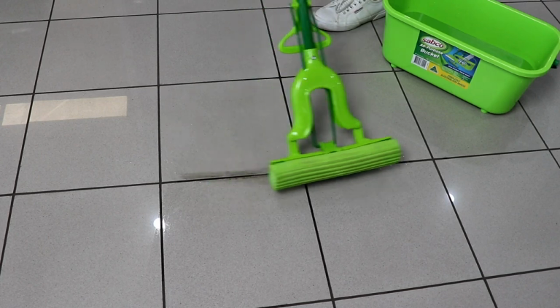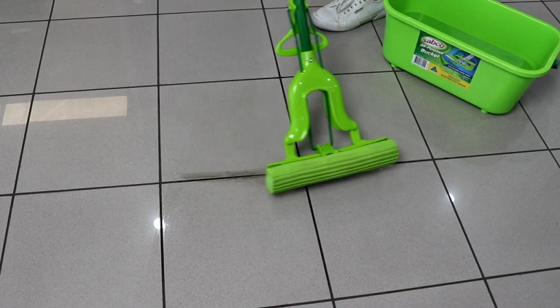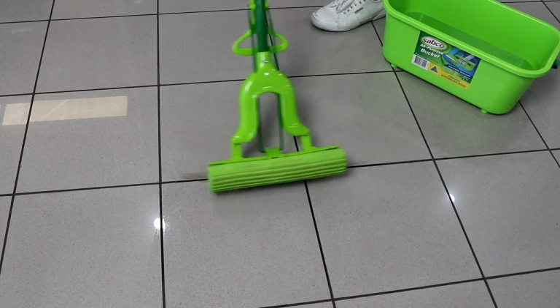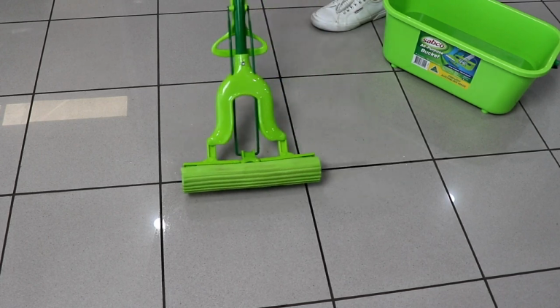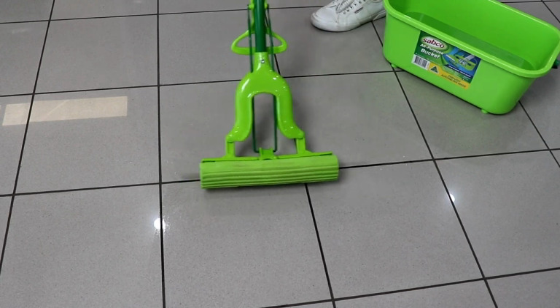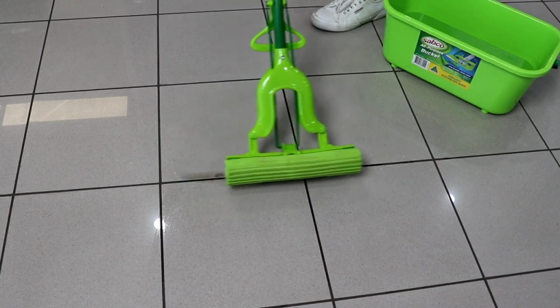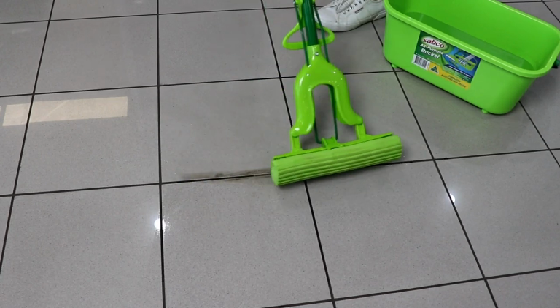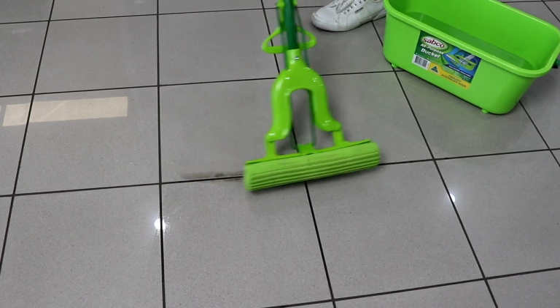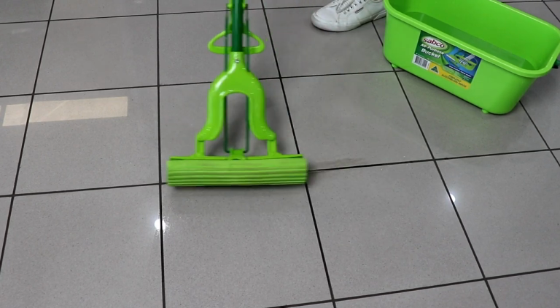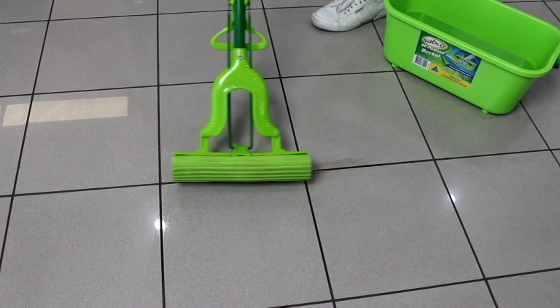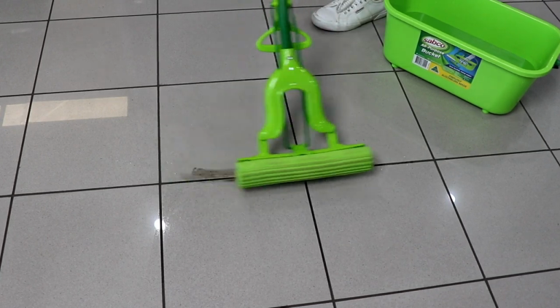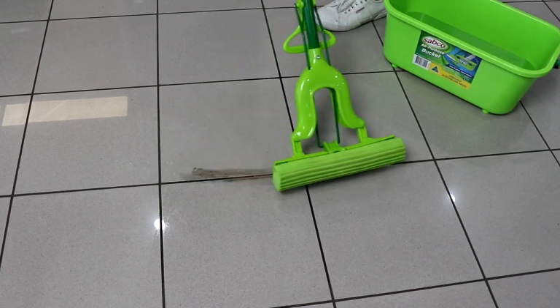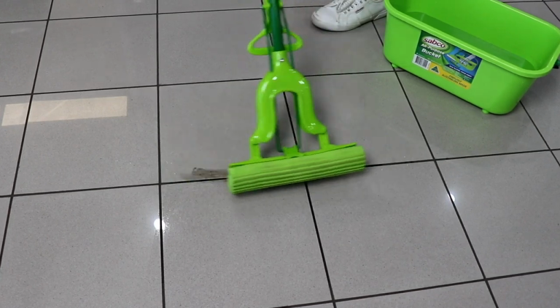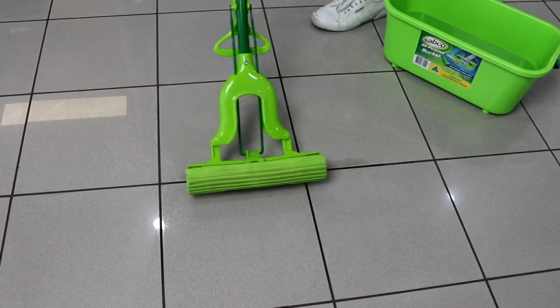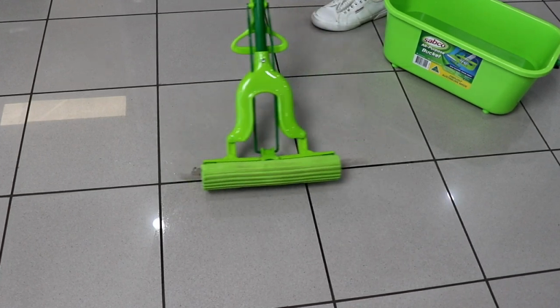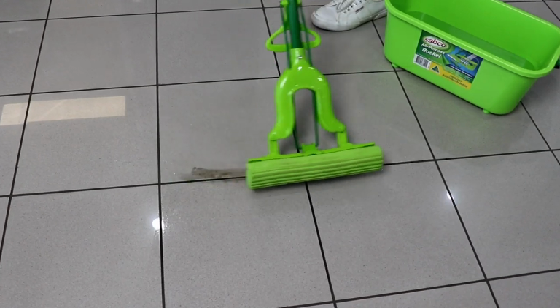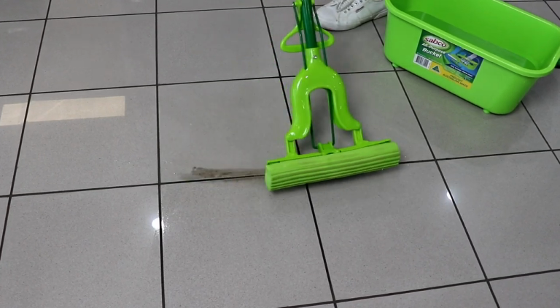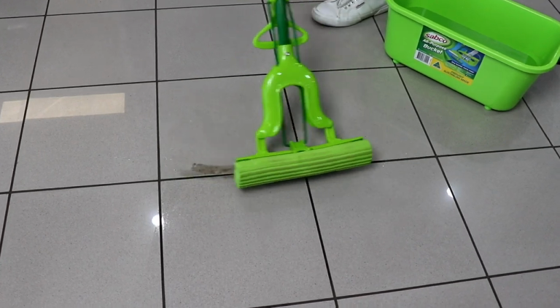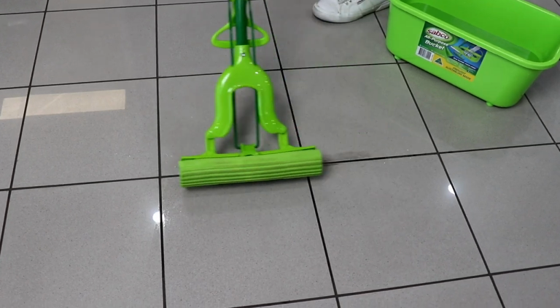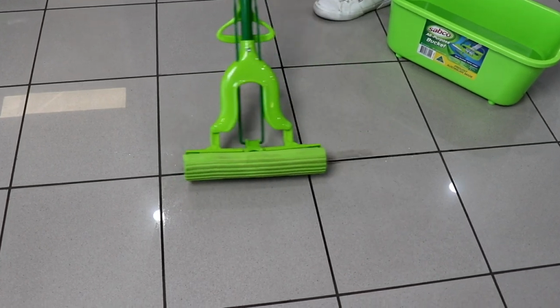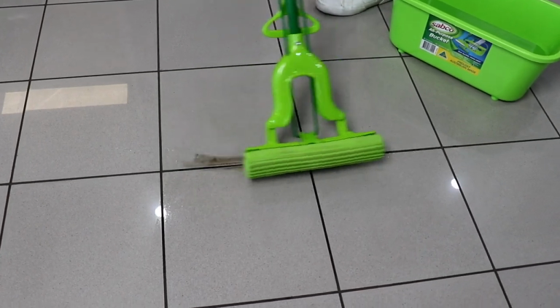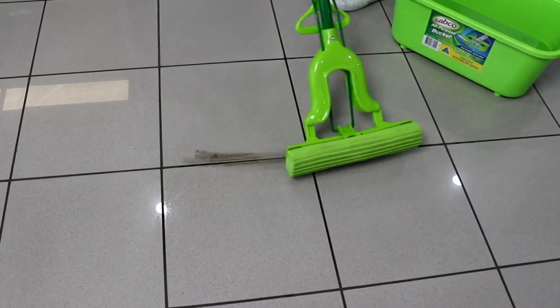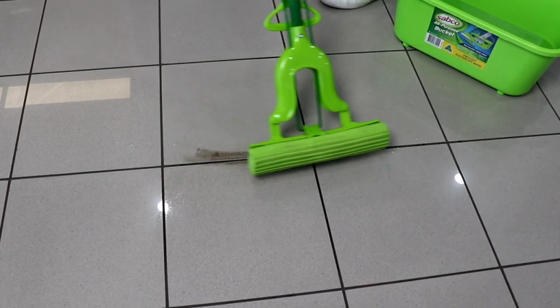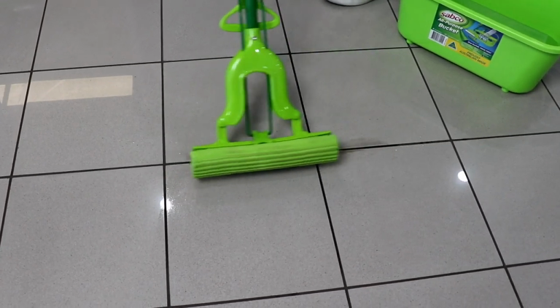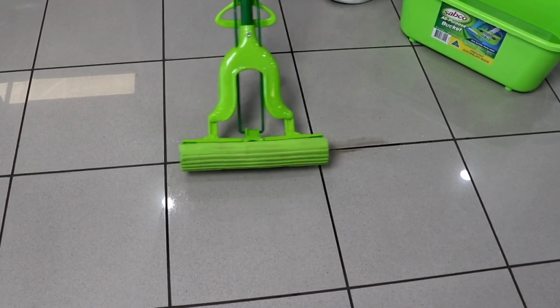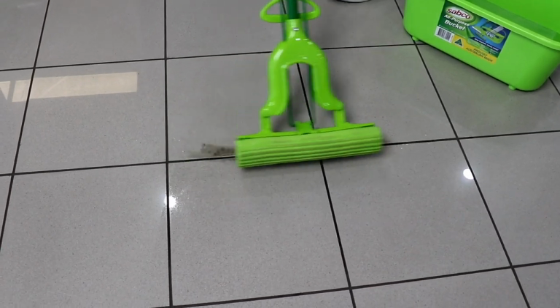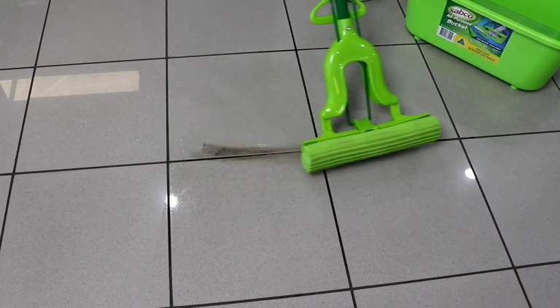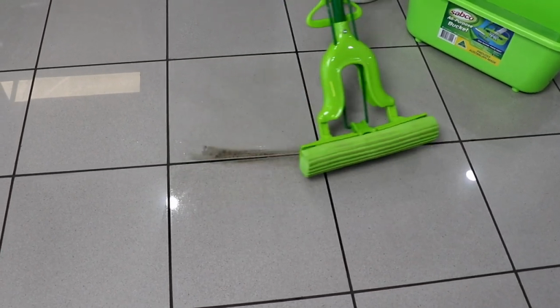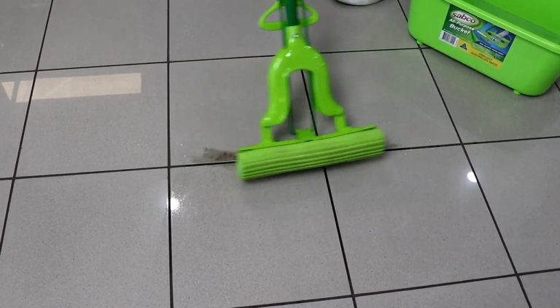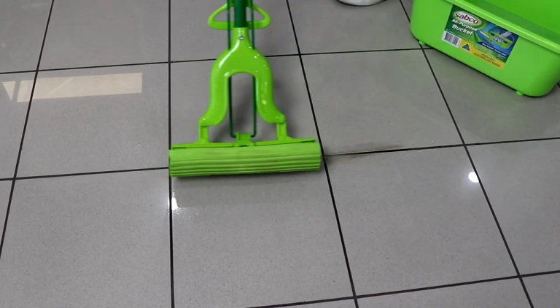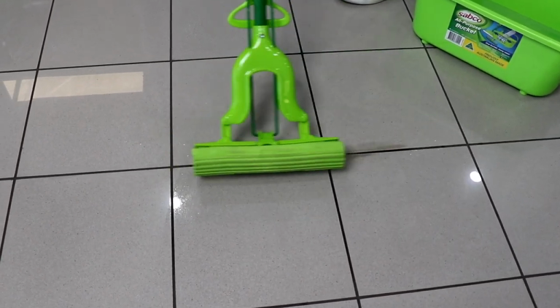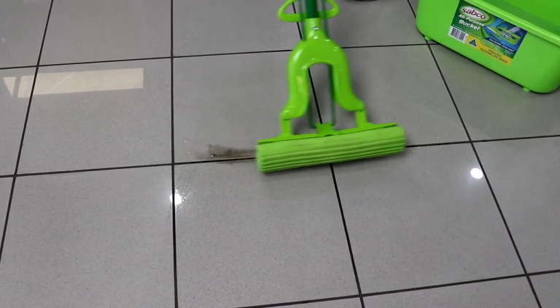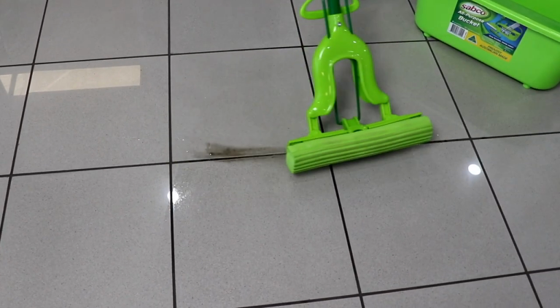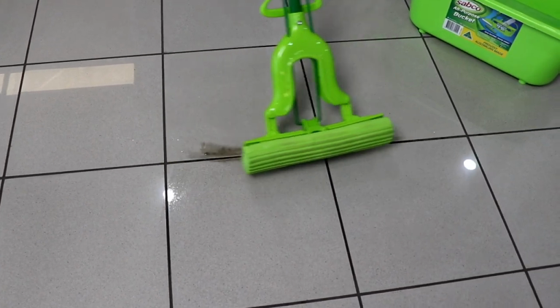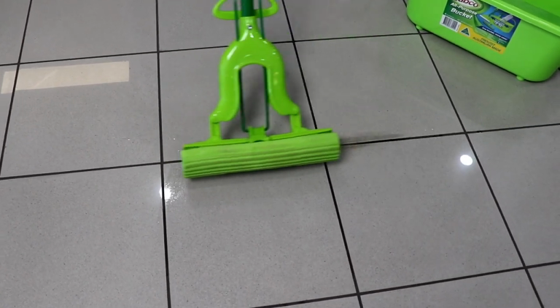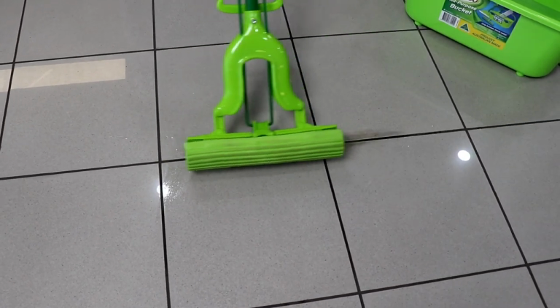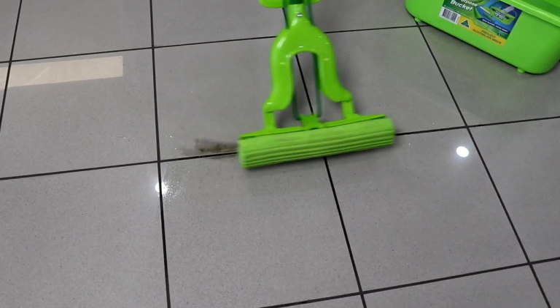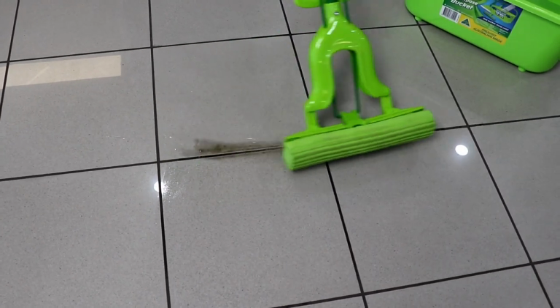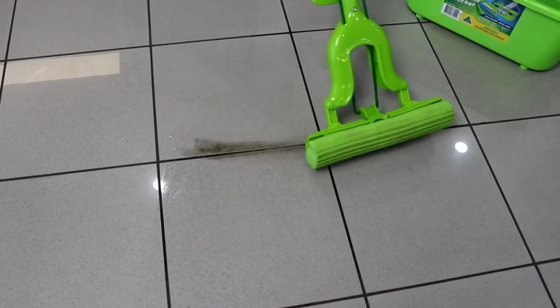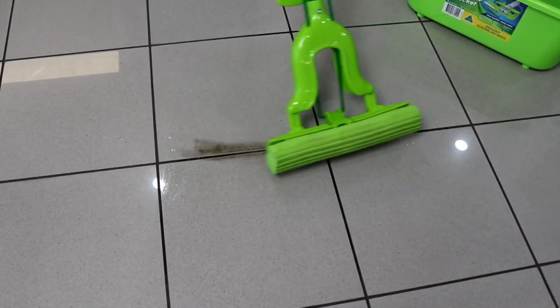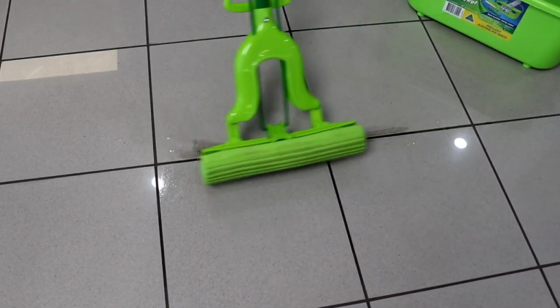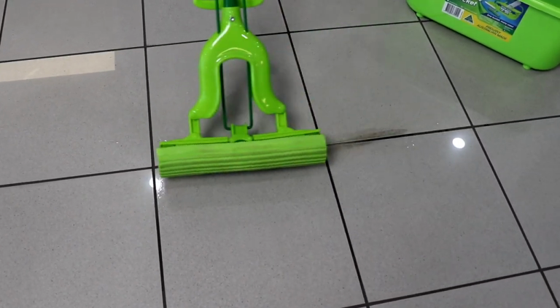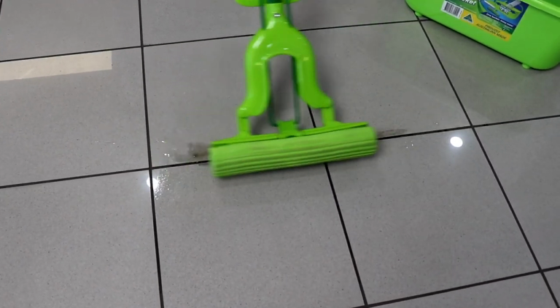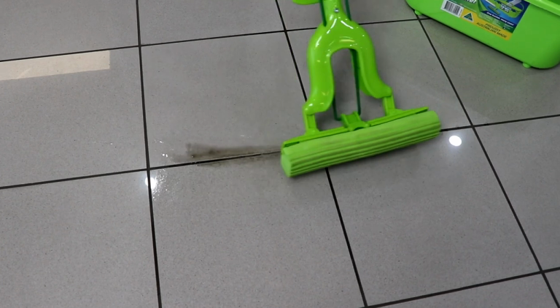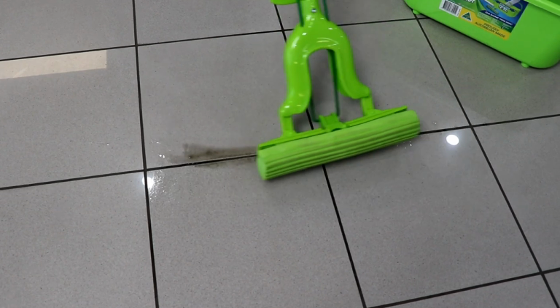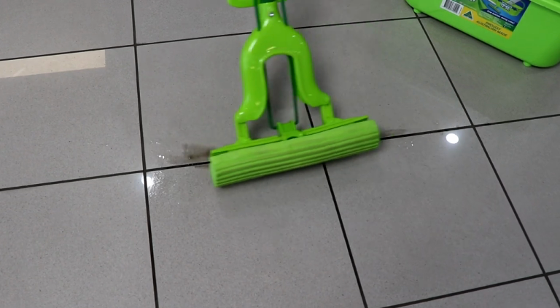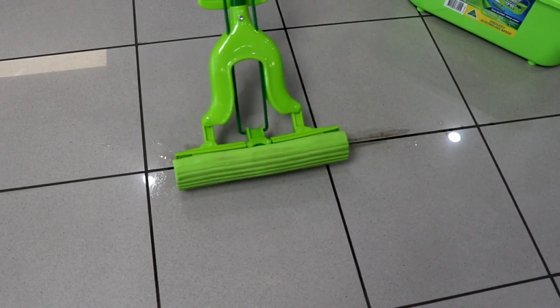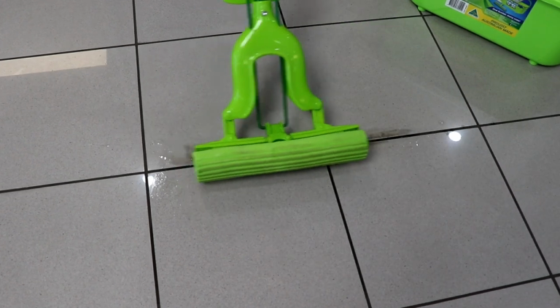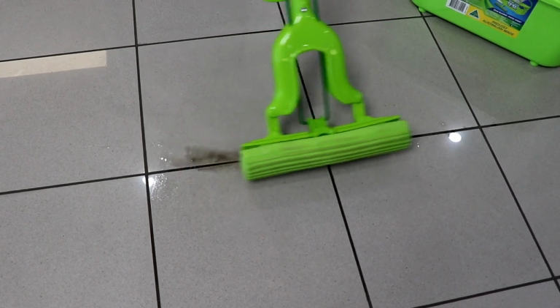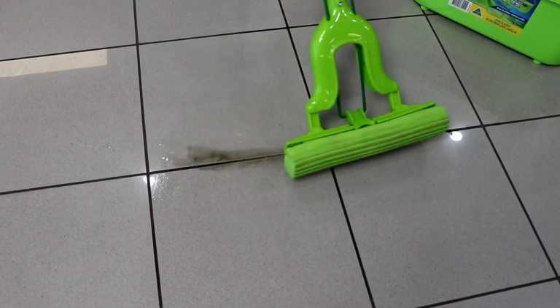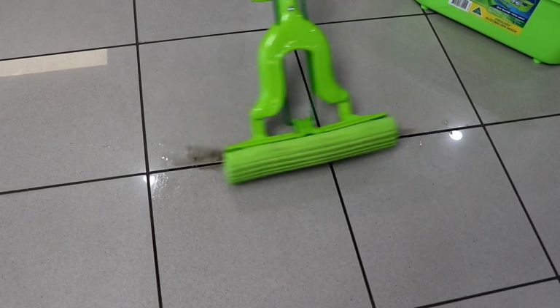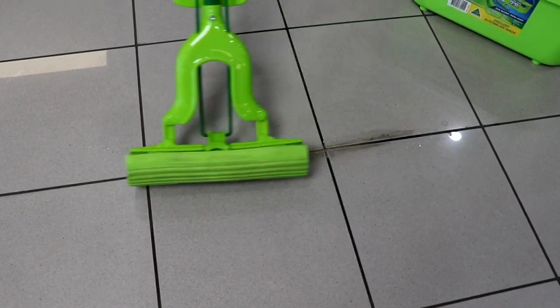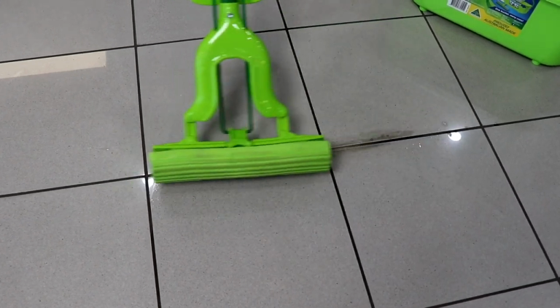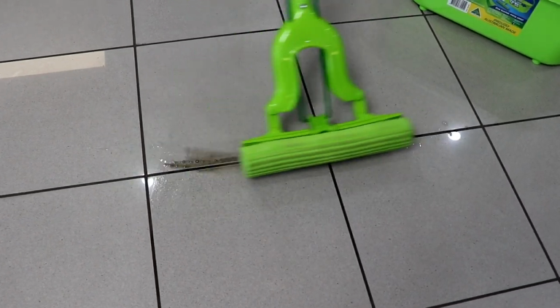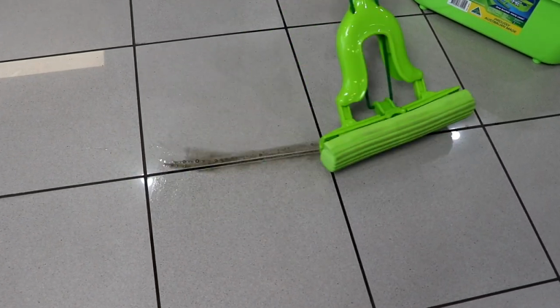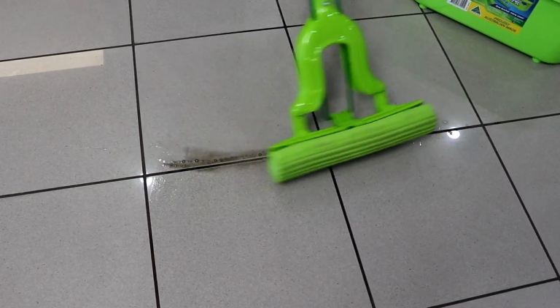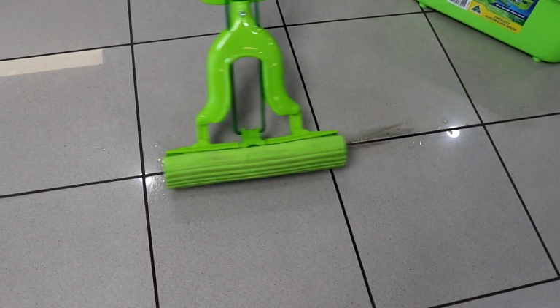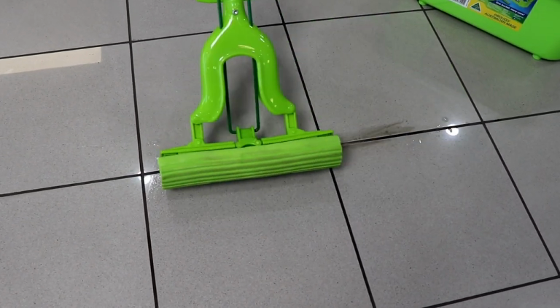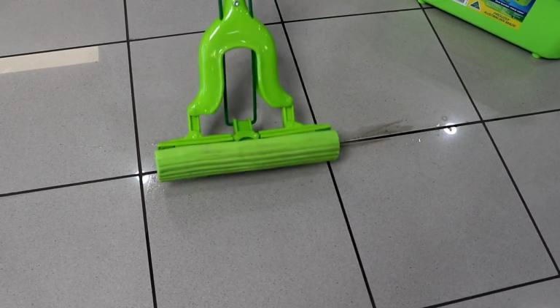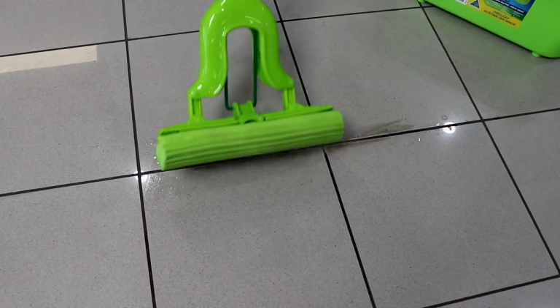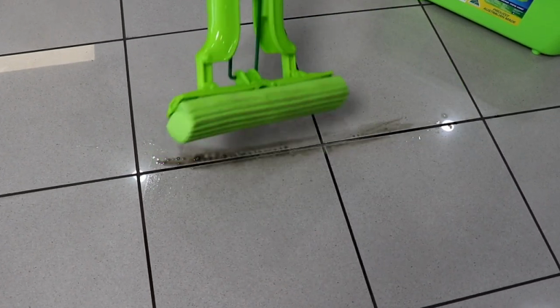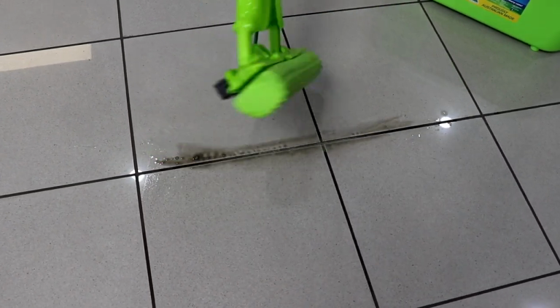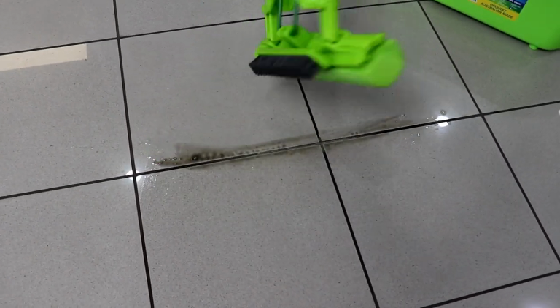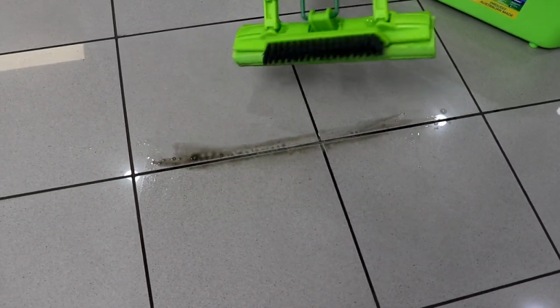Look how much dirt it removes from the floor. Just another way Sabco helps you keep it clean.